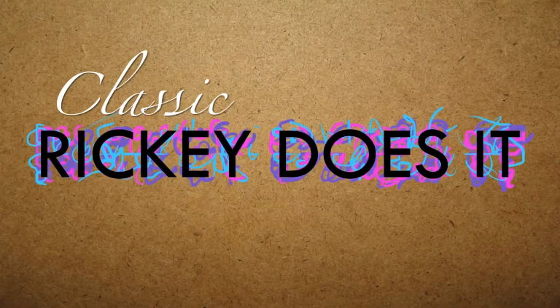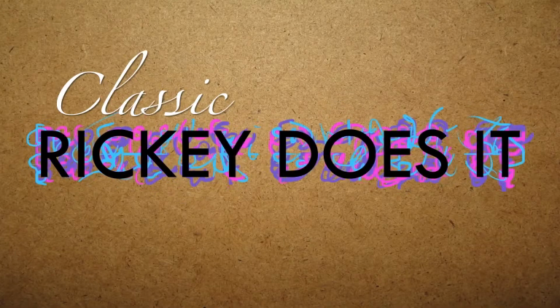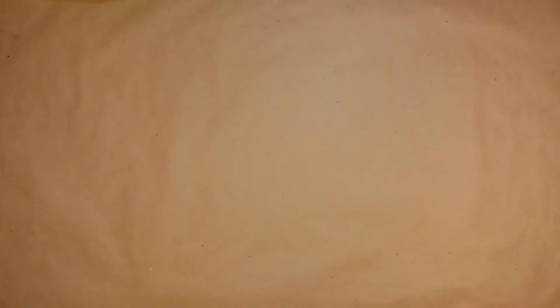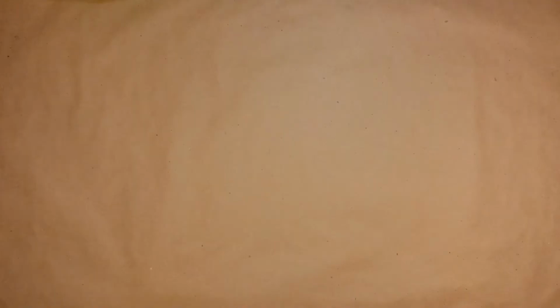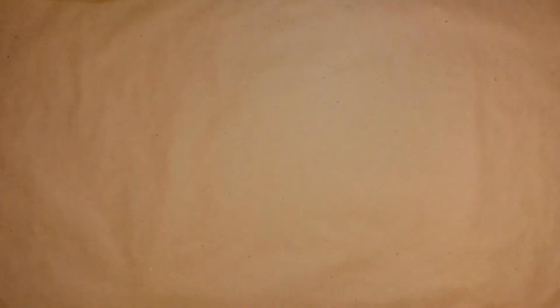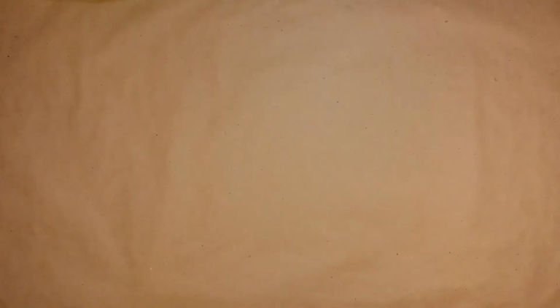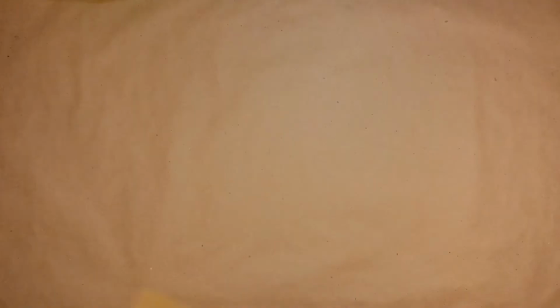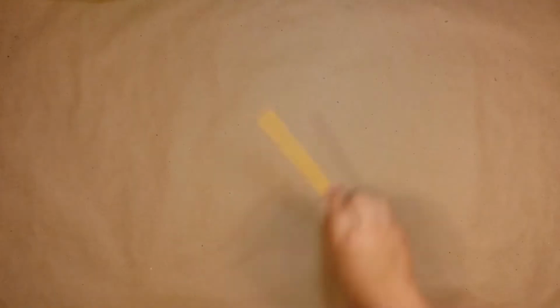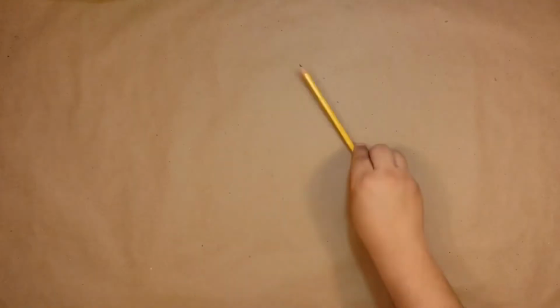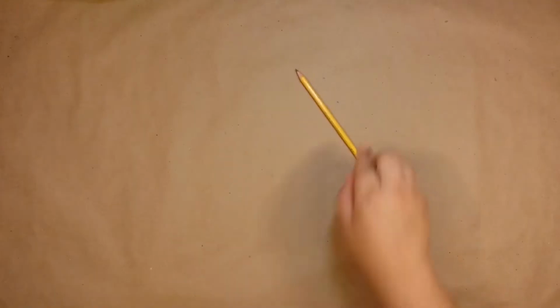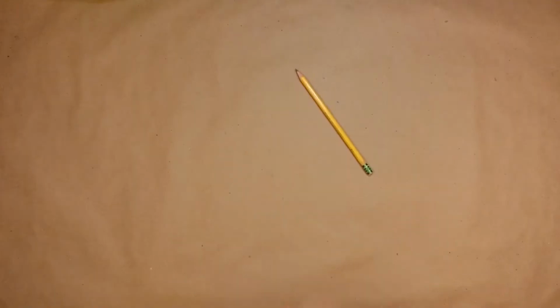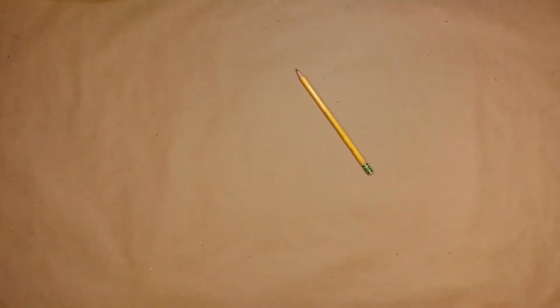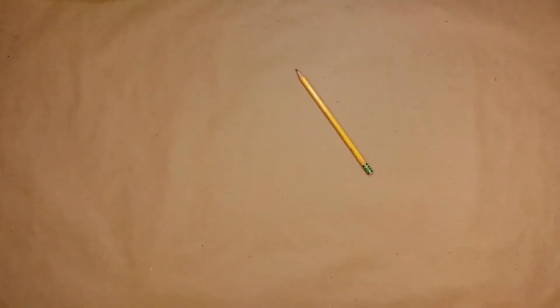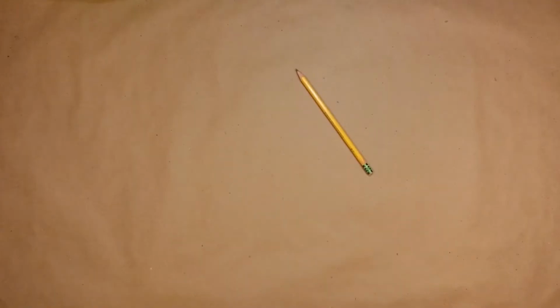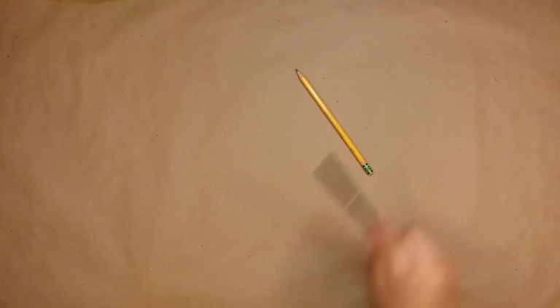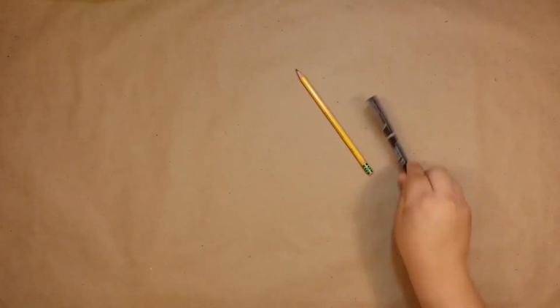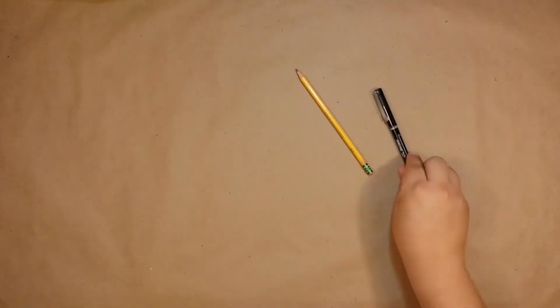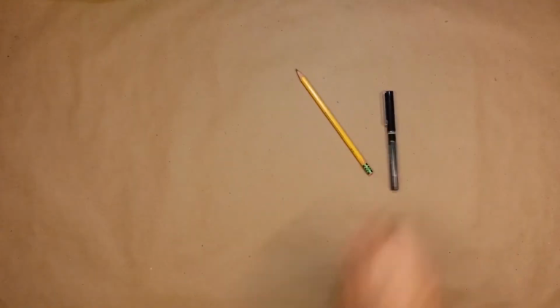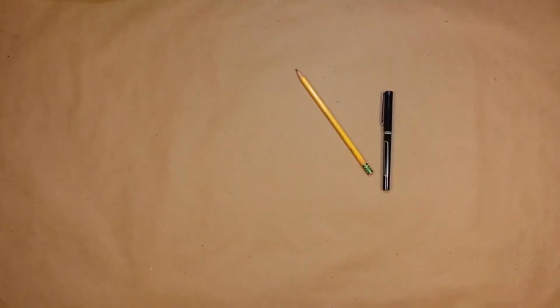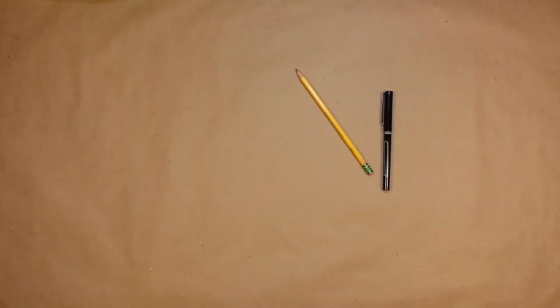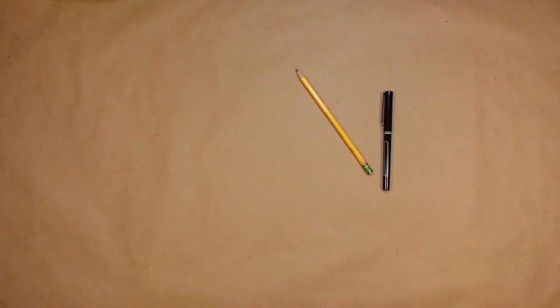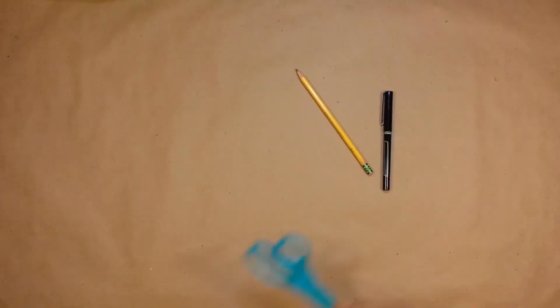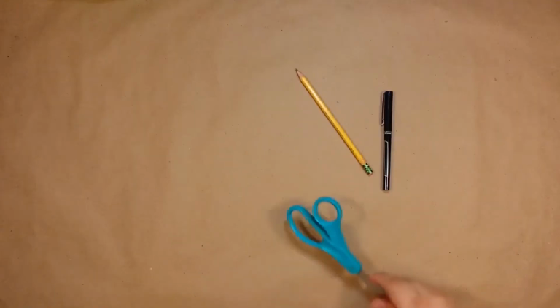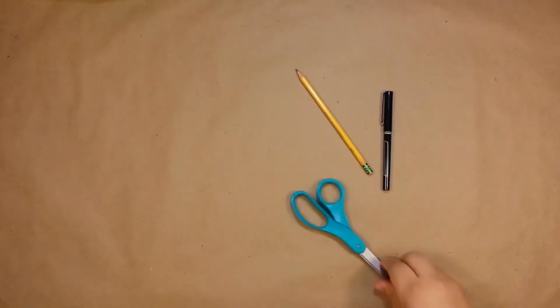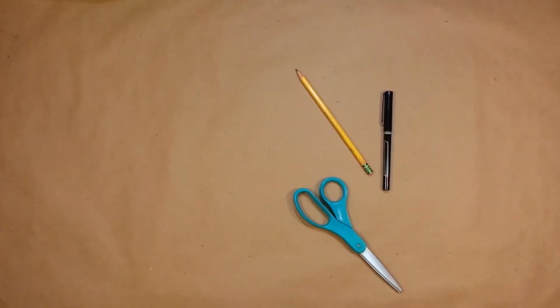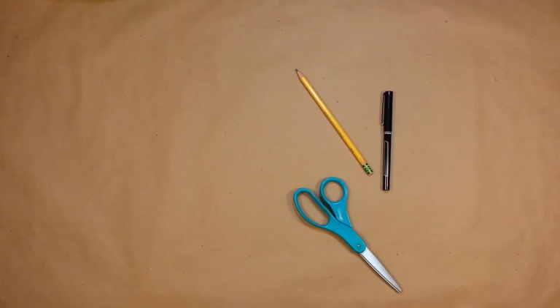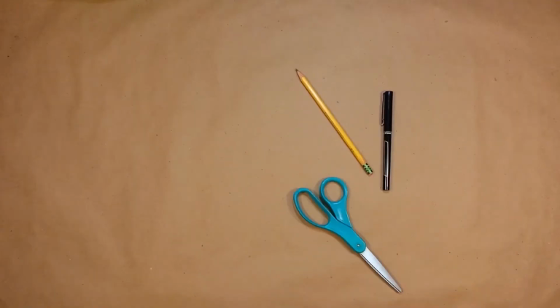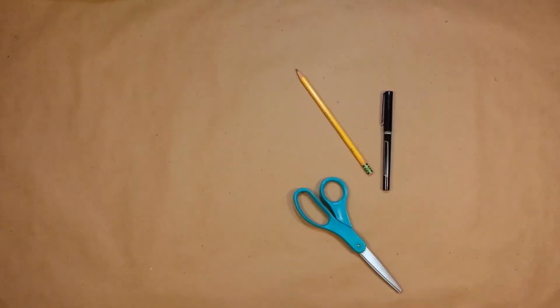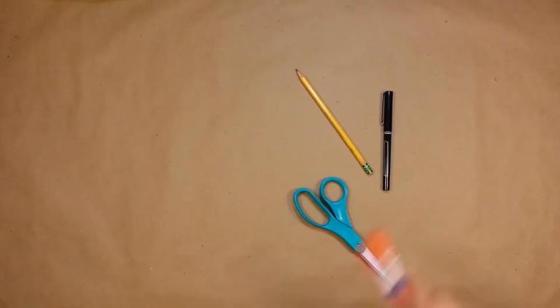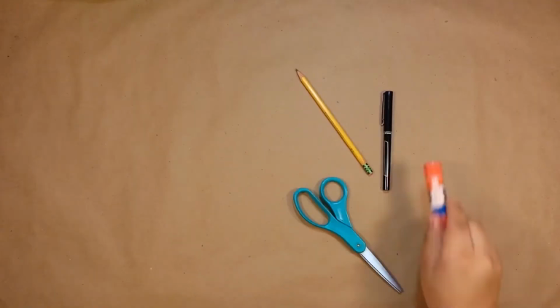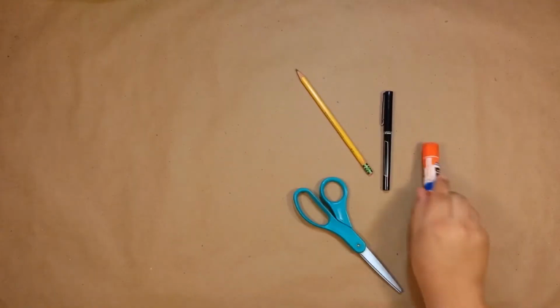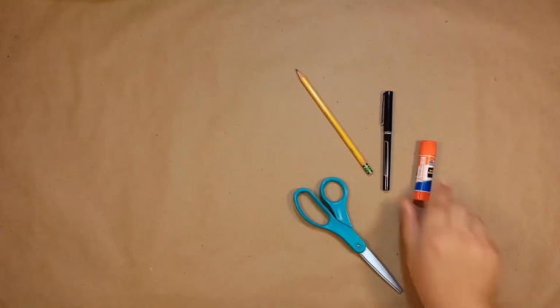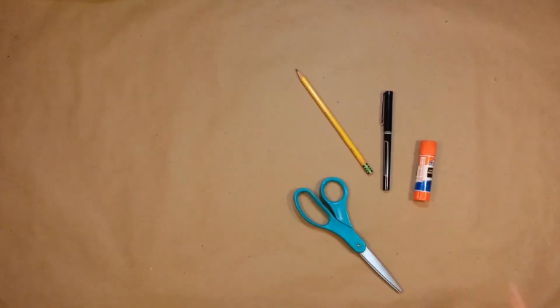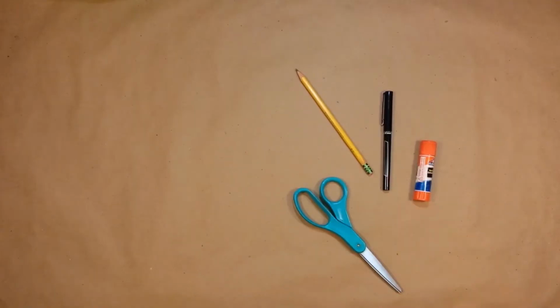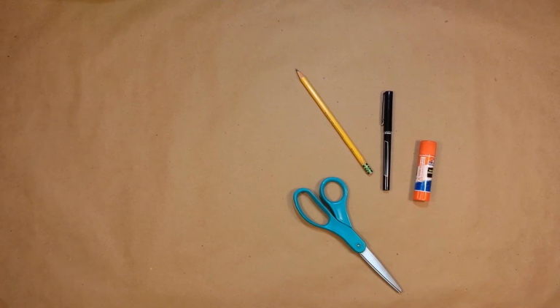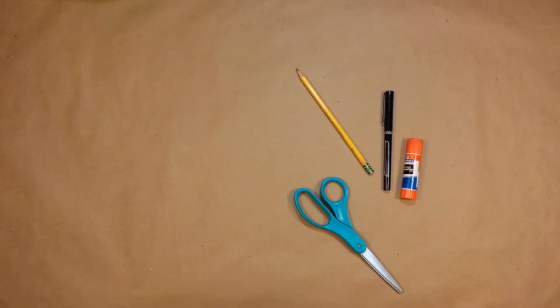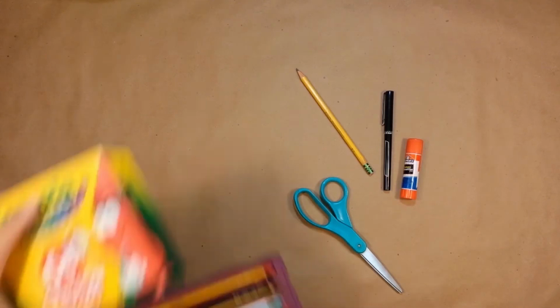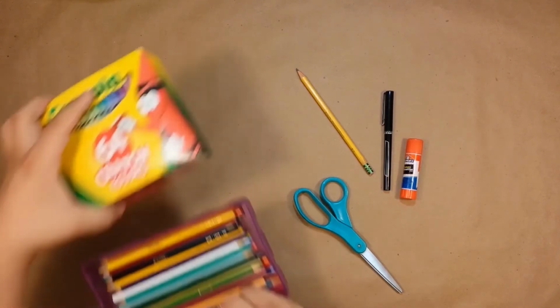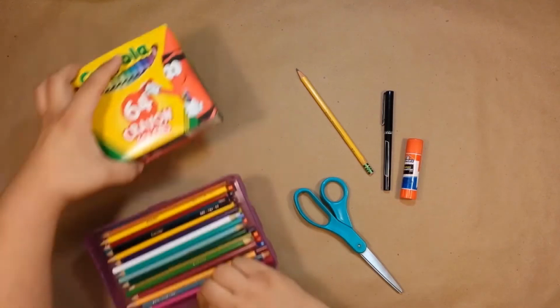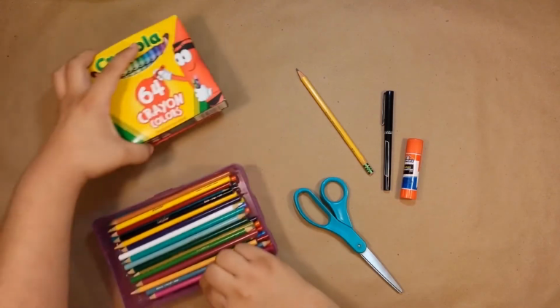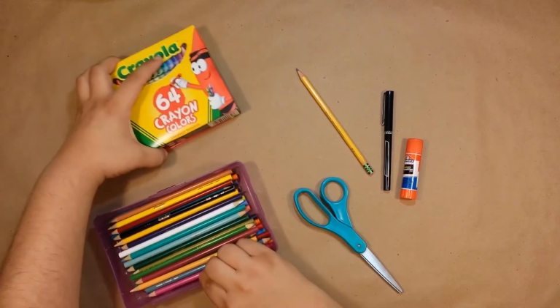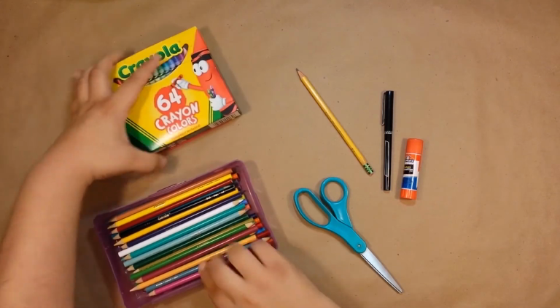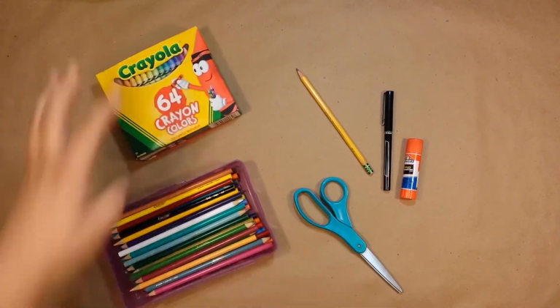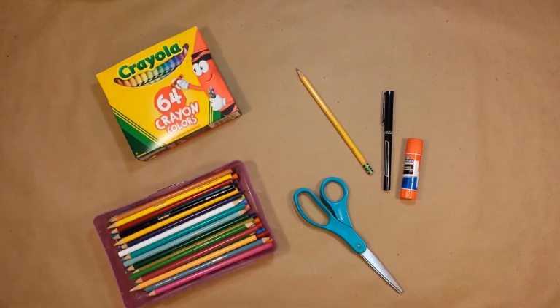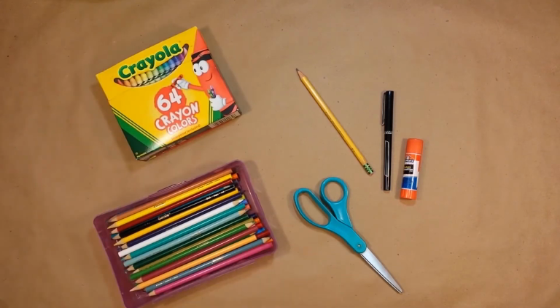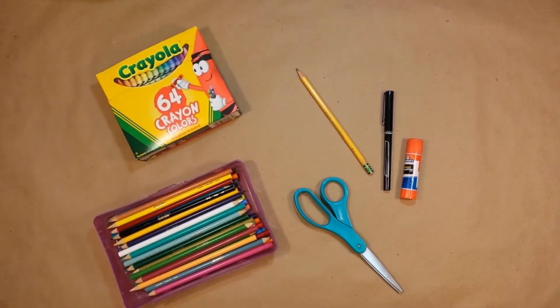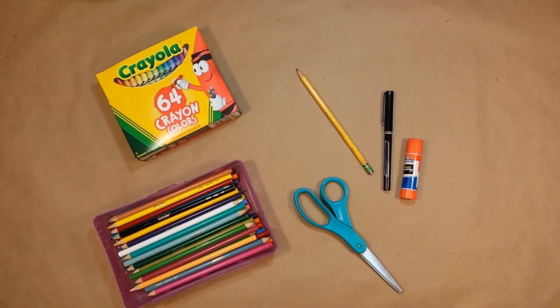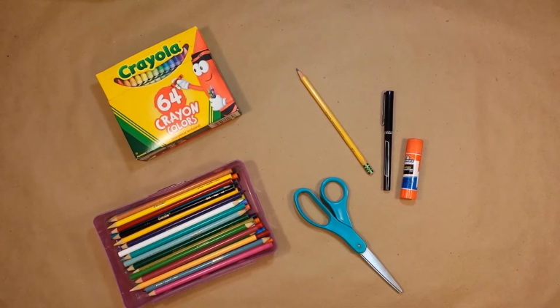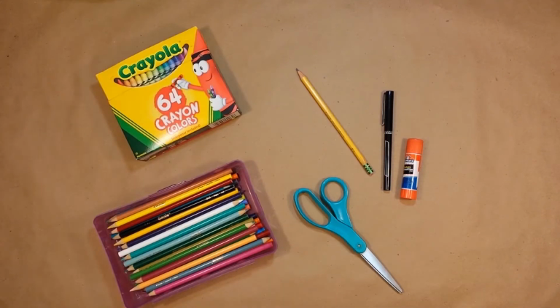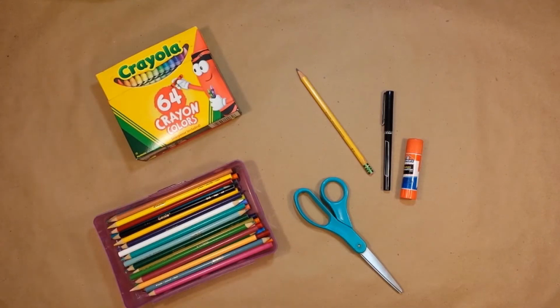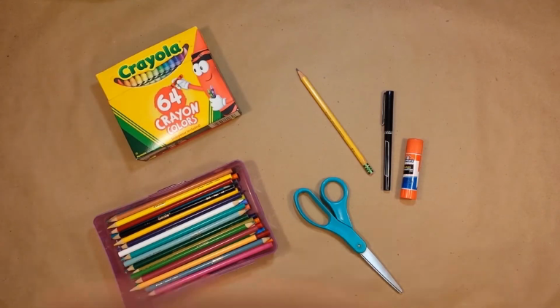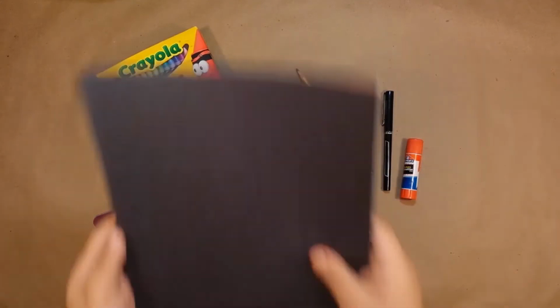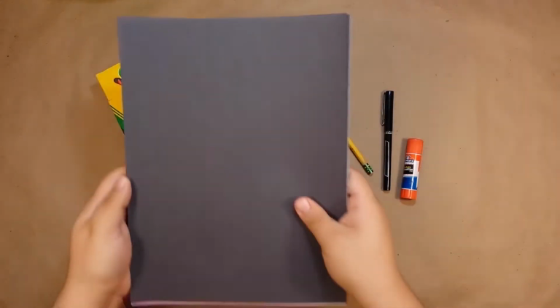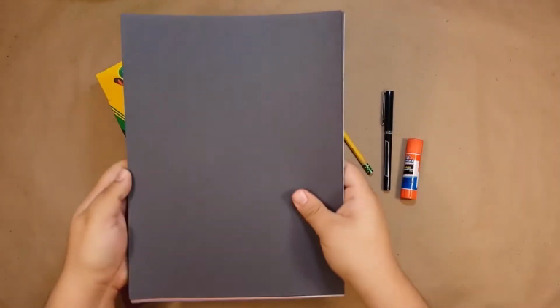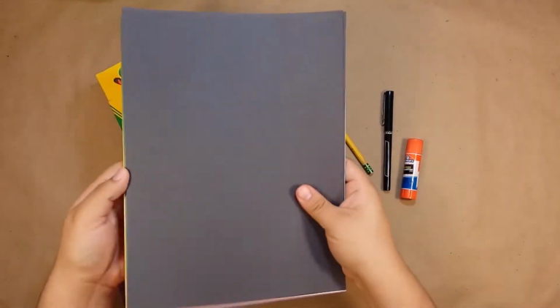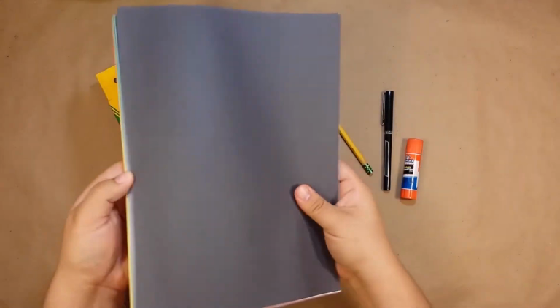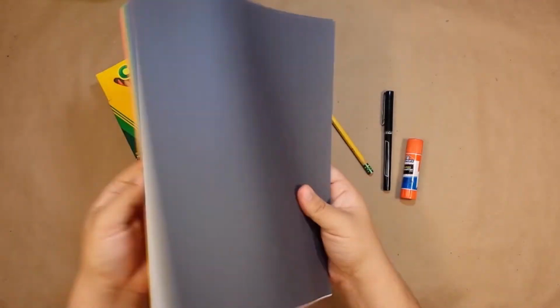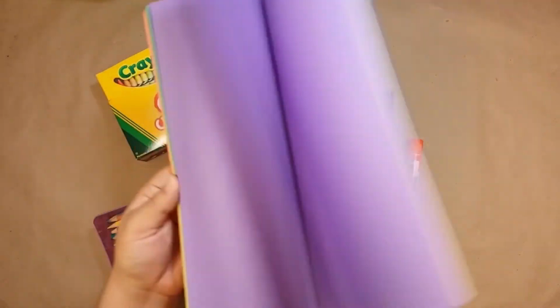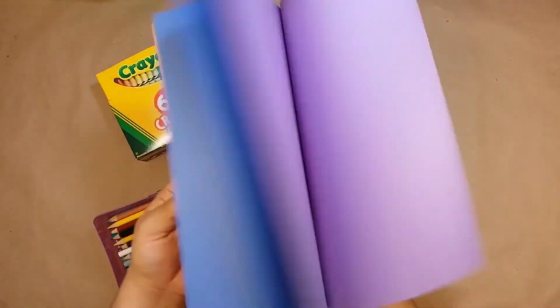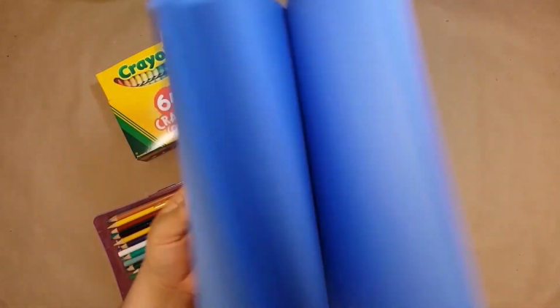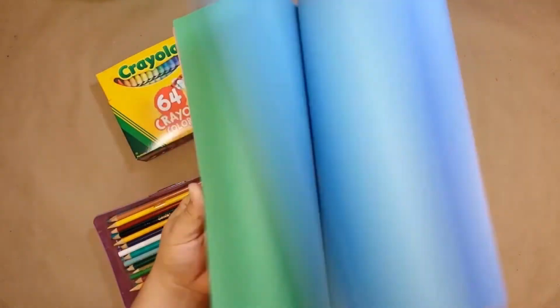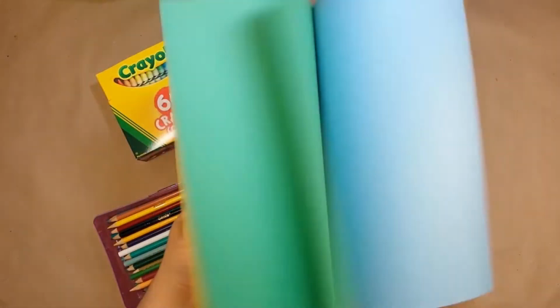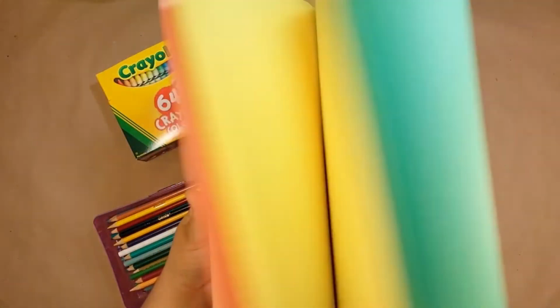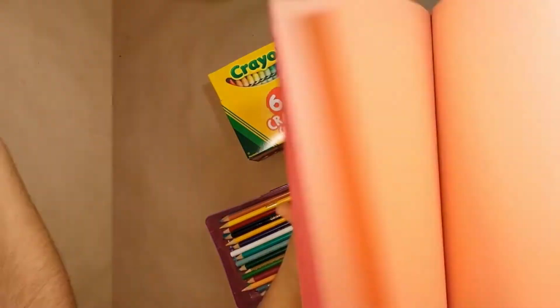For this I'll need a pencil, a pen, some scissors, a glue stick, some colored pencils and crayons, and of course construction paper.